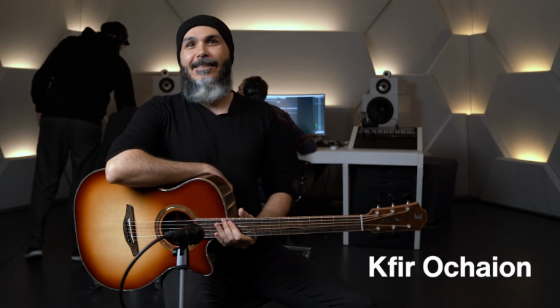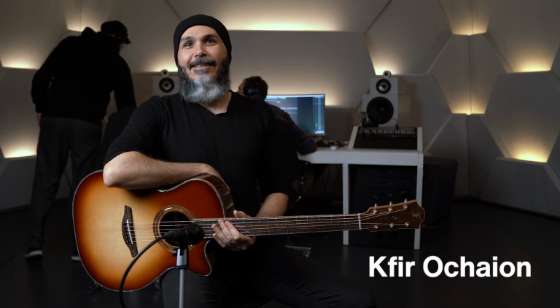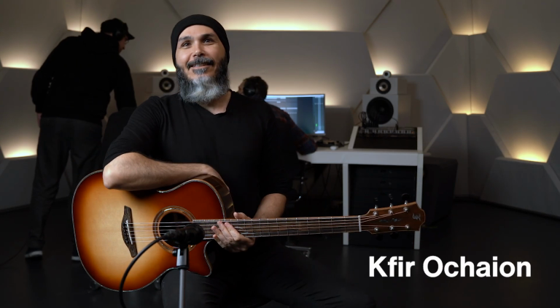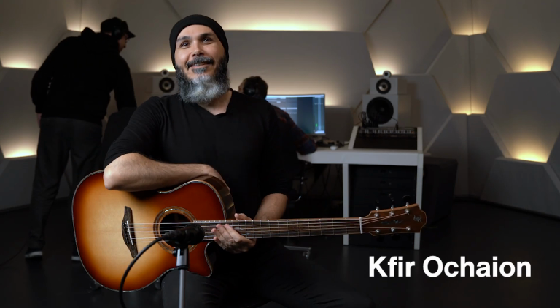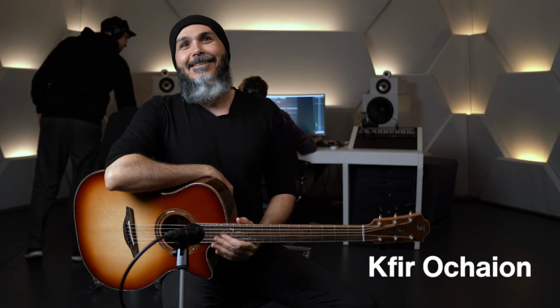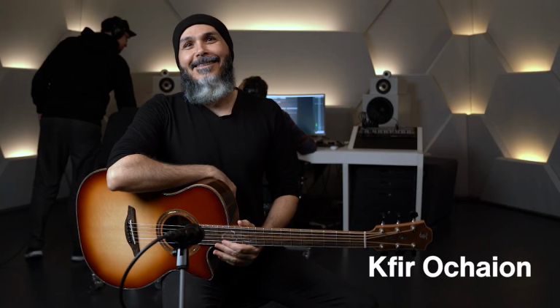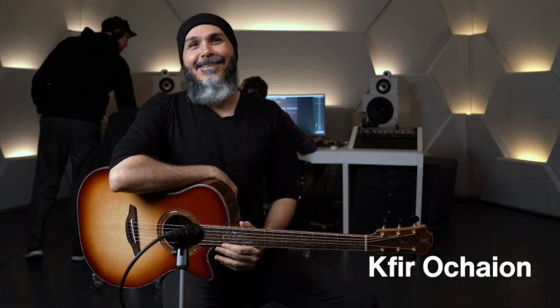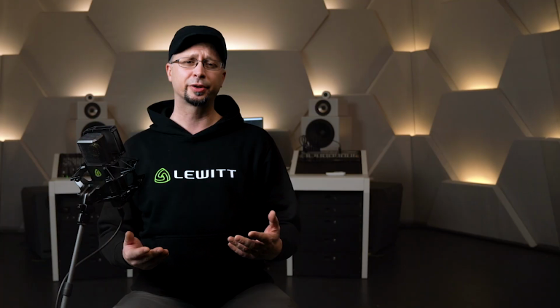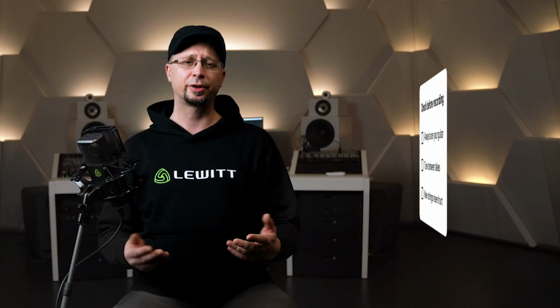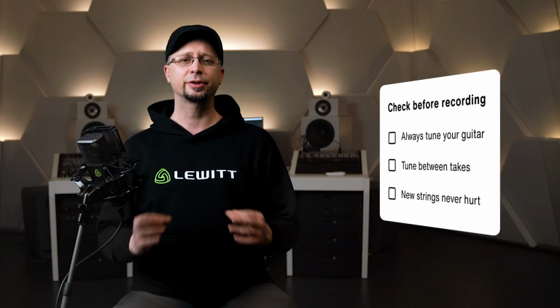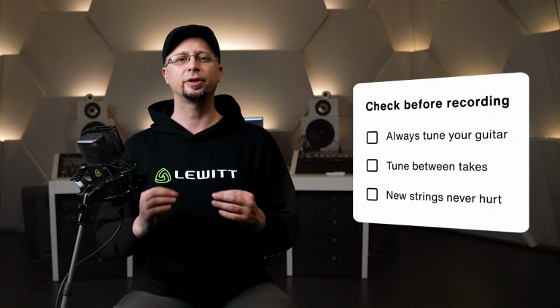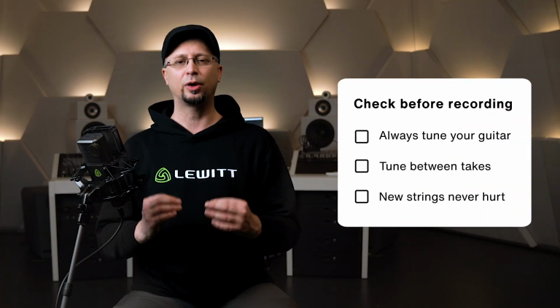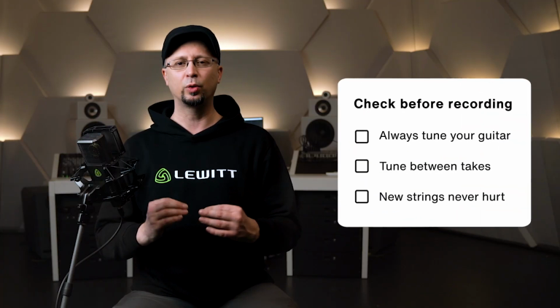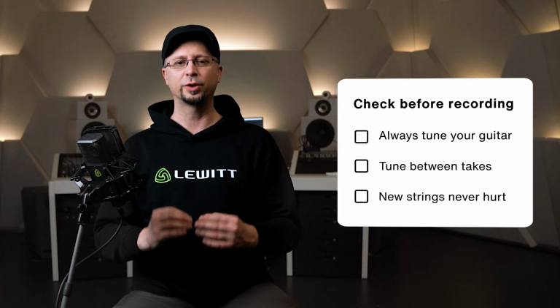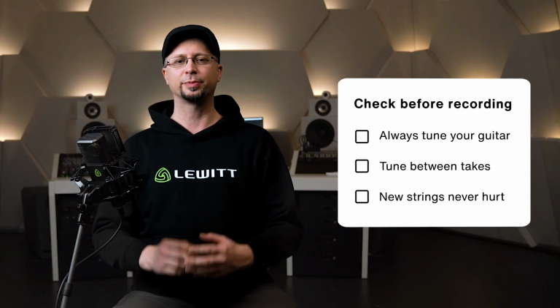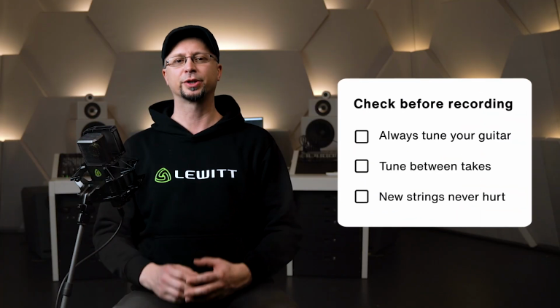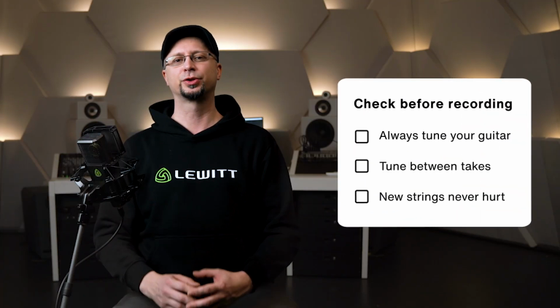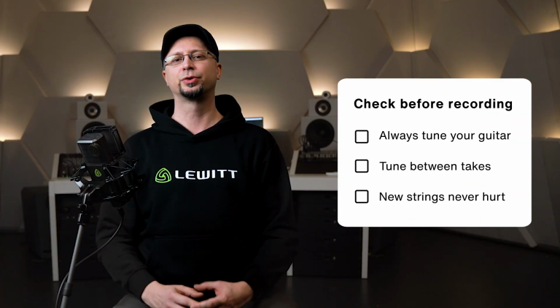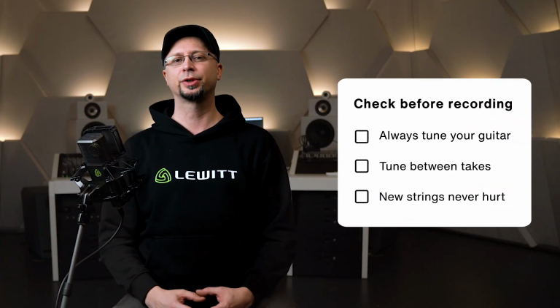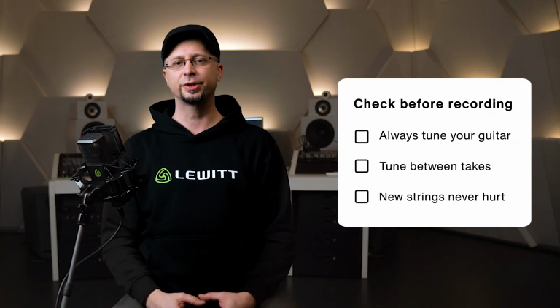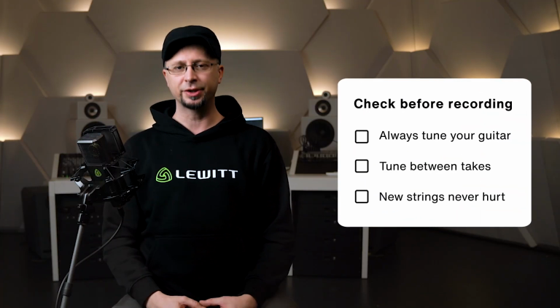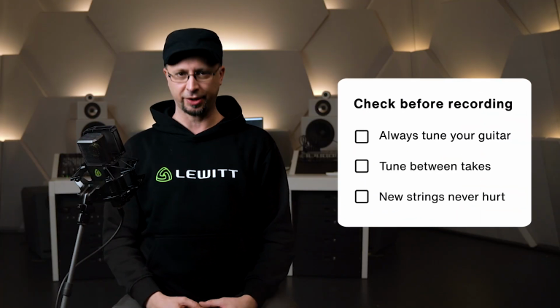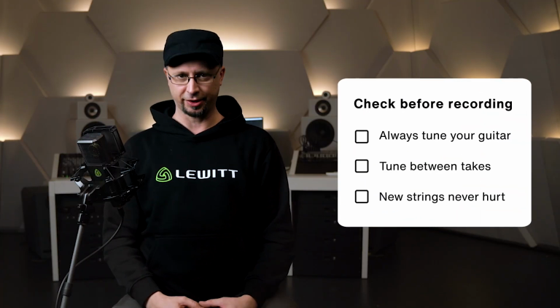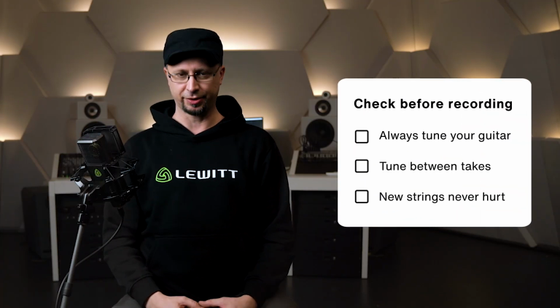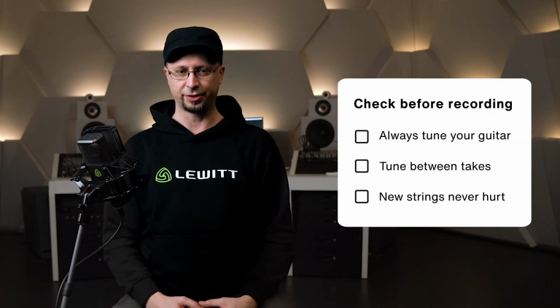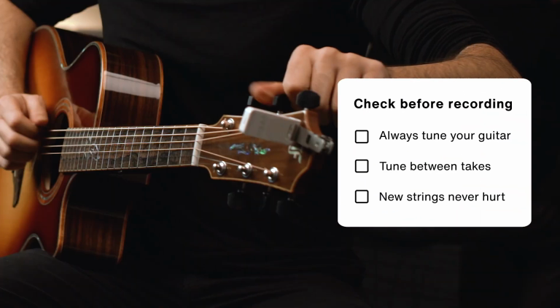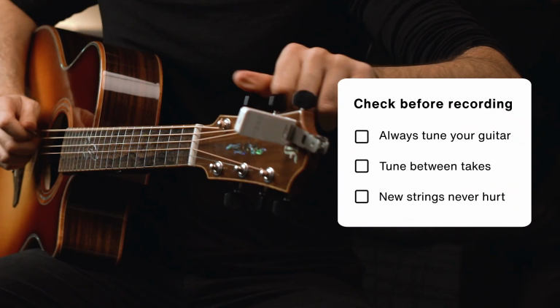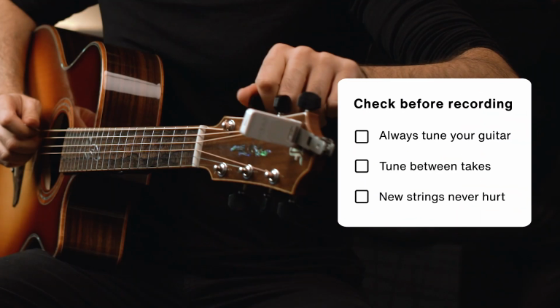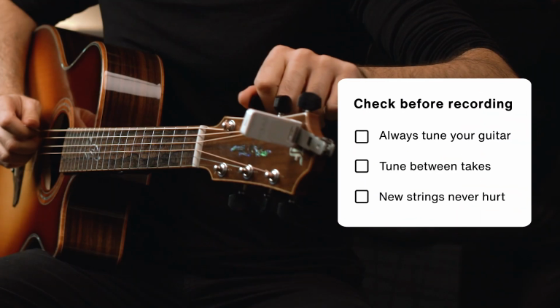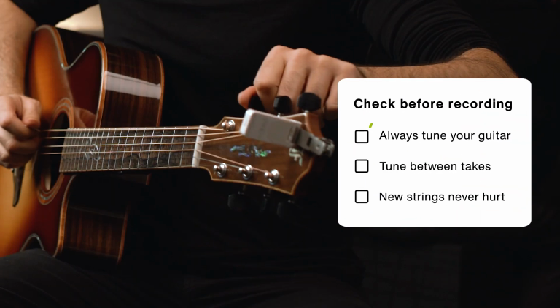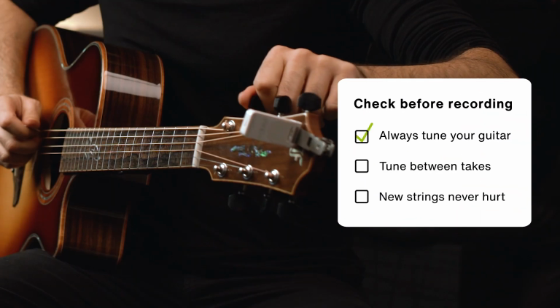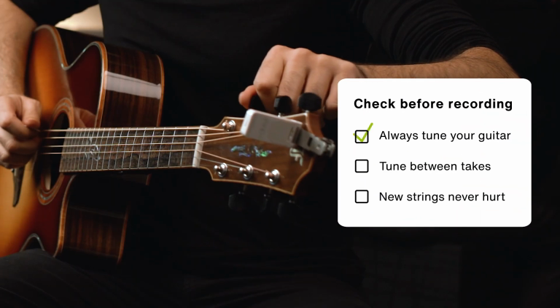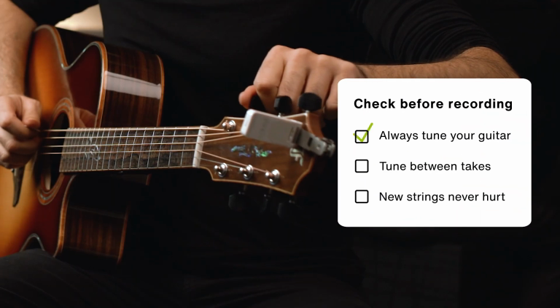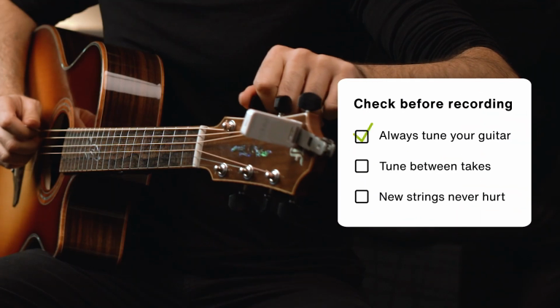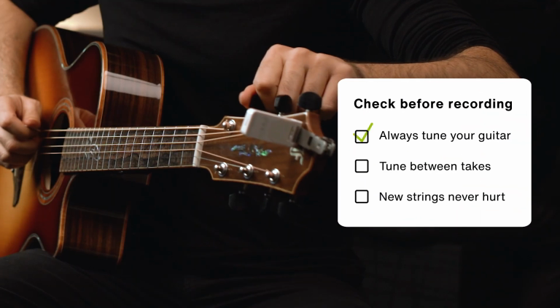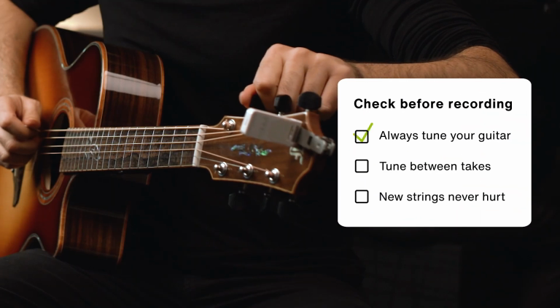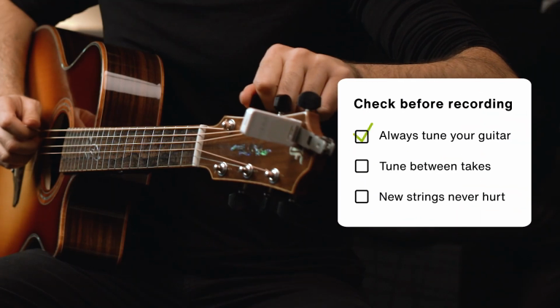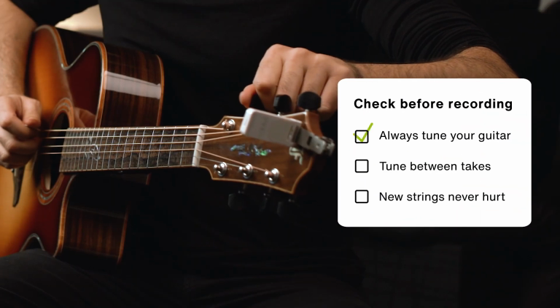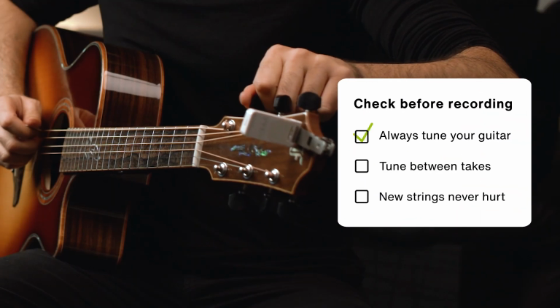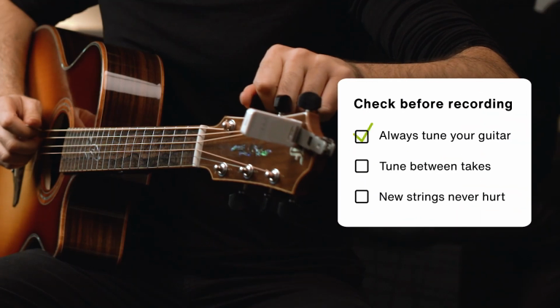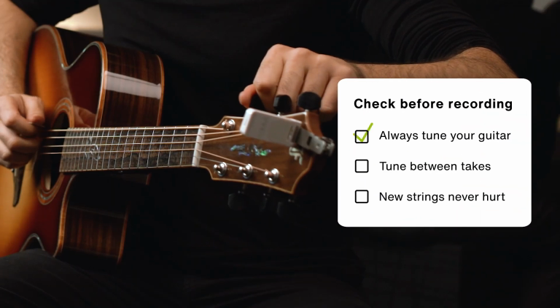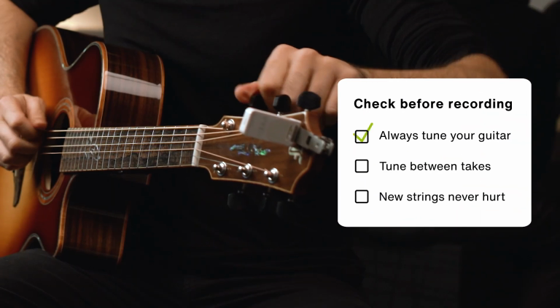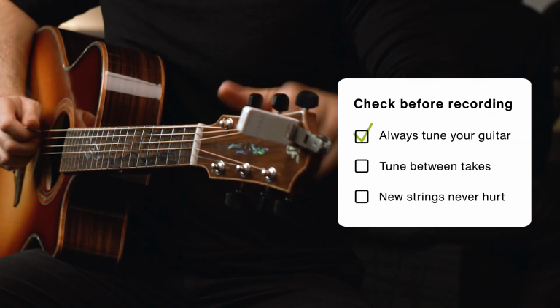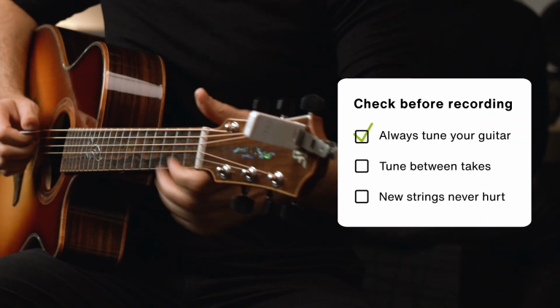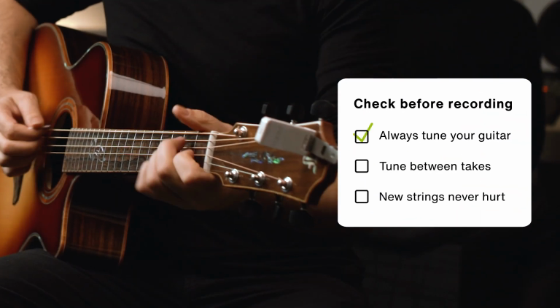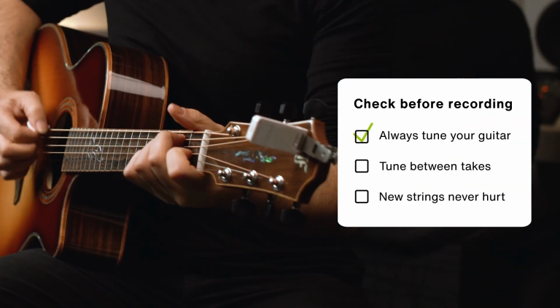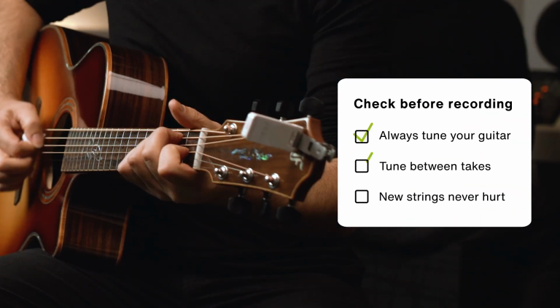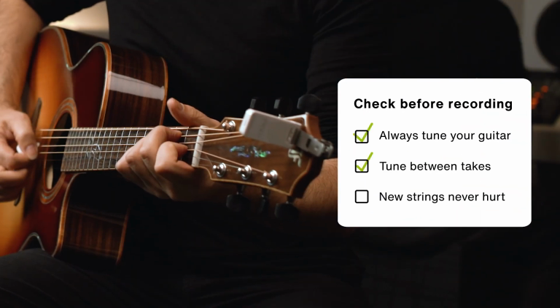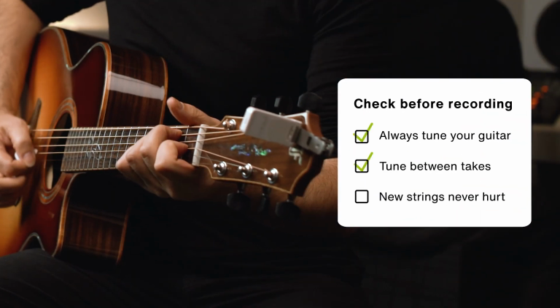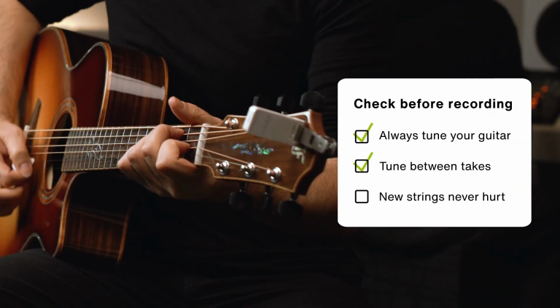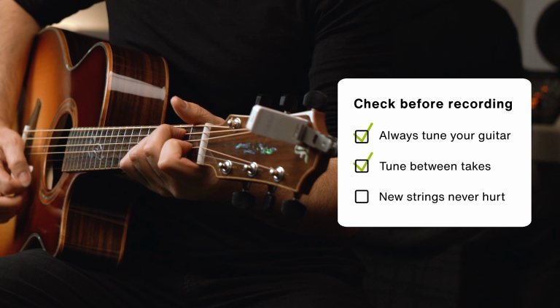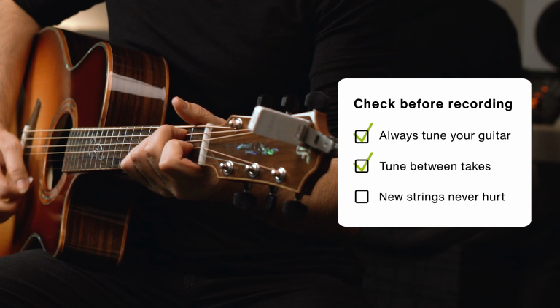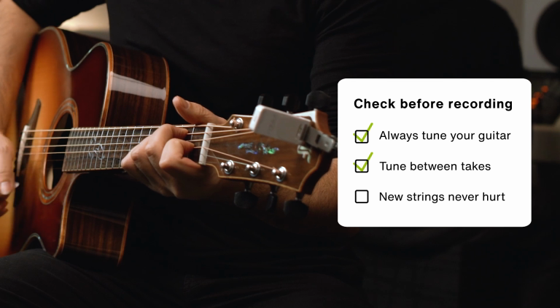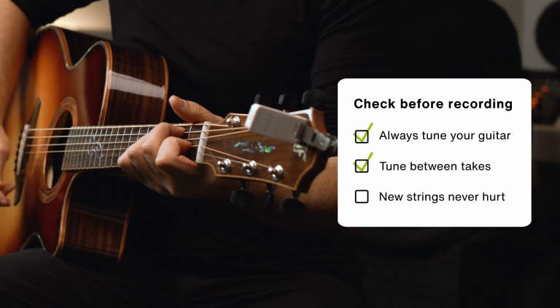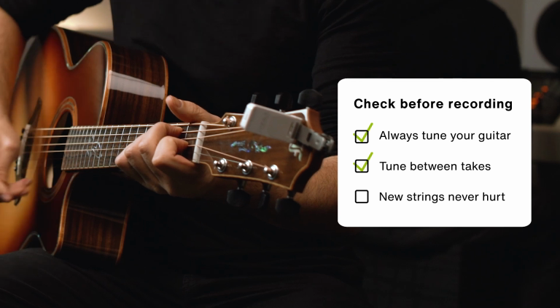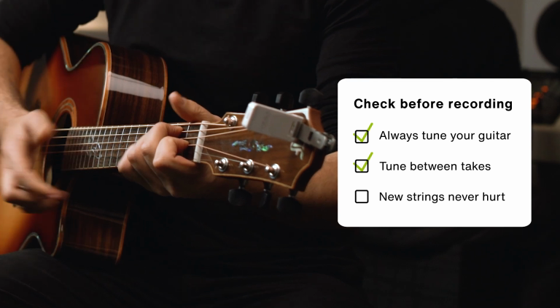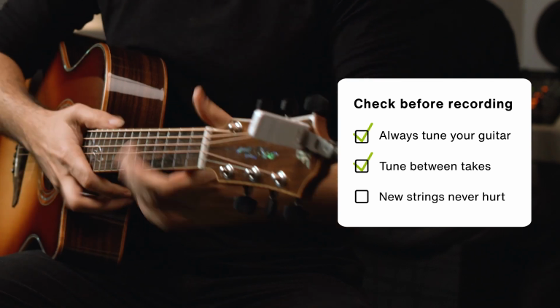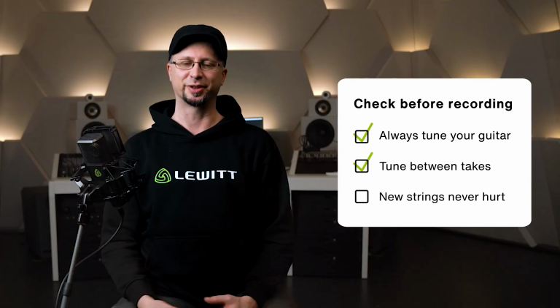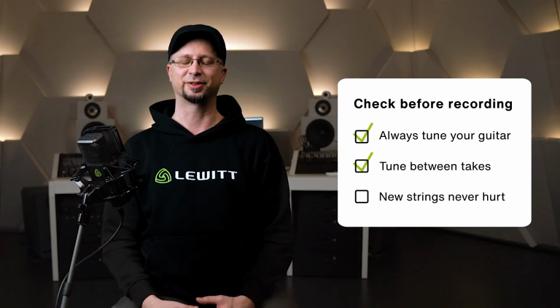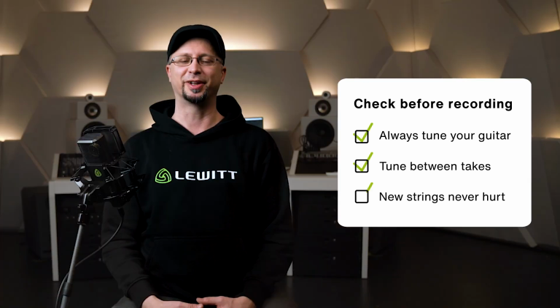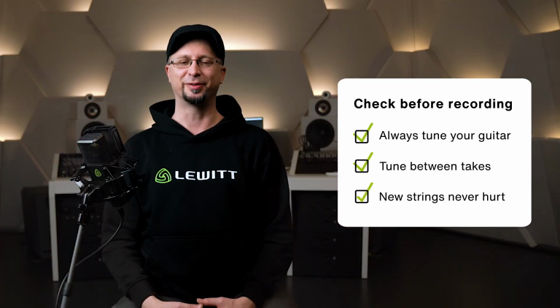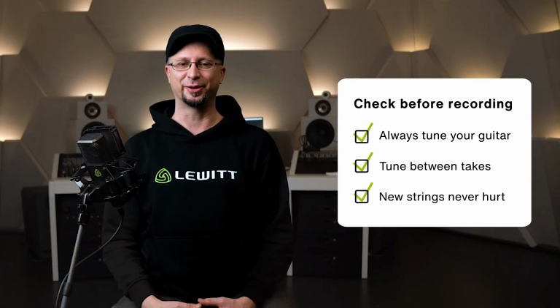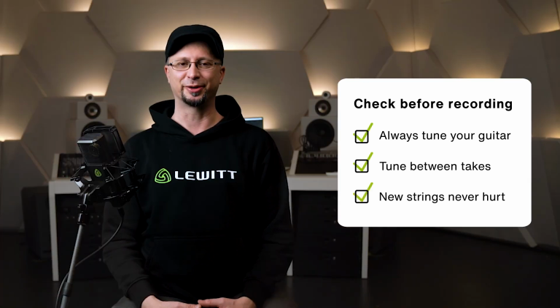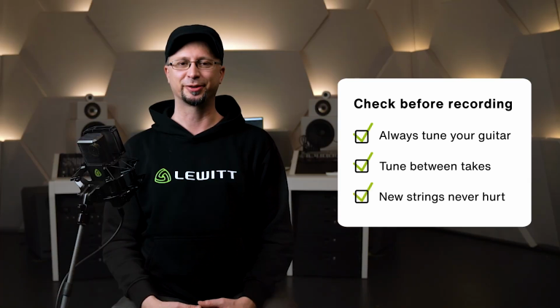Before you hit record, always make sure that the guitar is in tune and check the tuning regularly between takes. Plus, new strings never hurt.